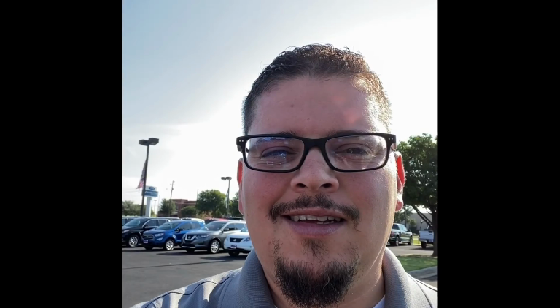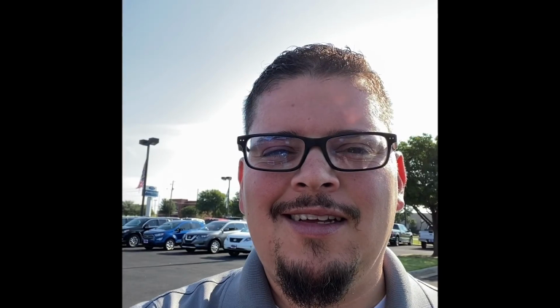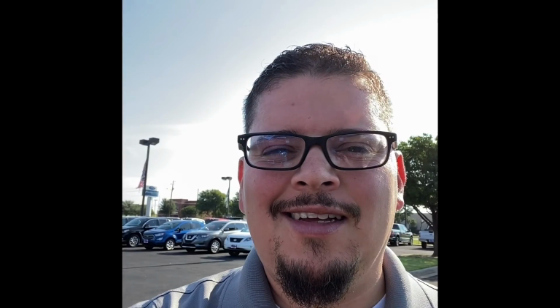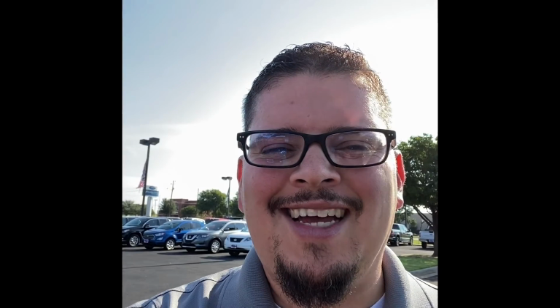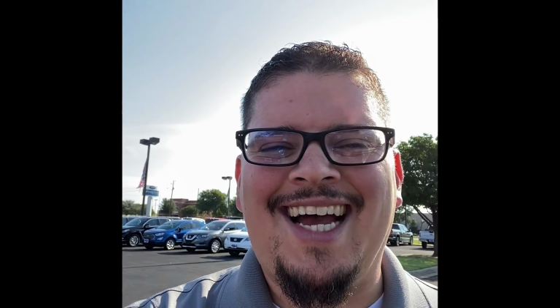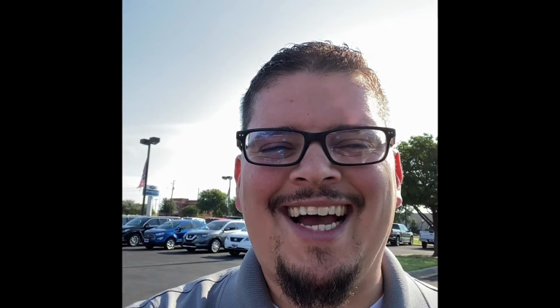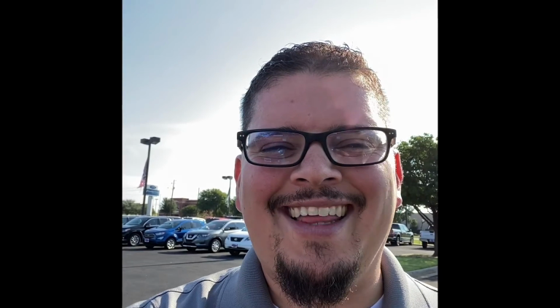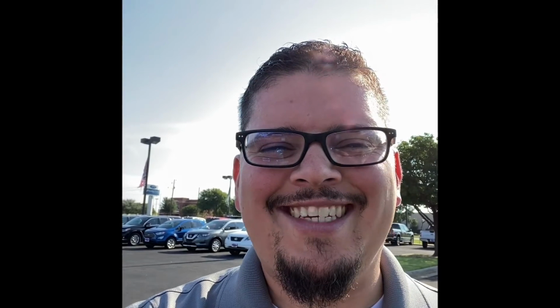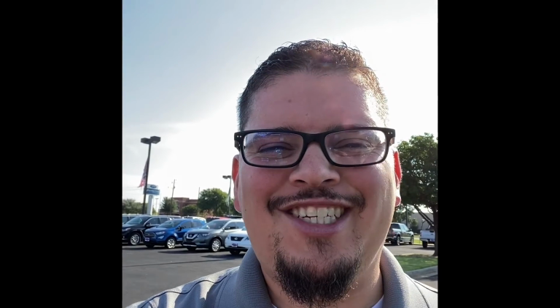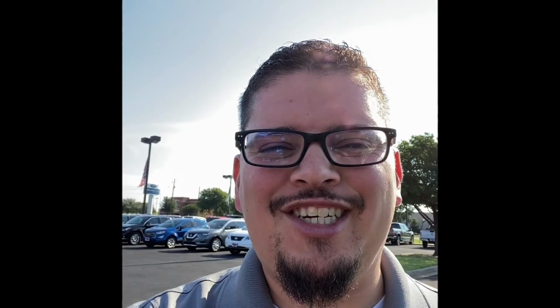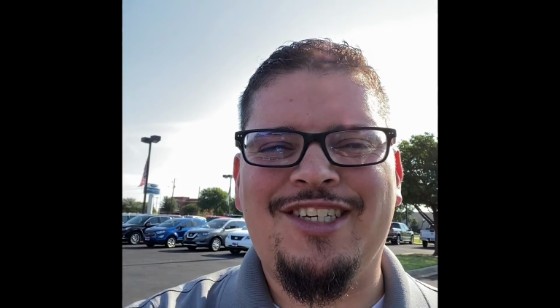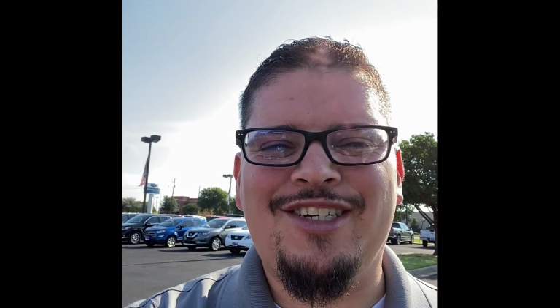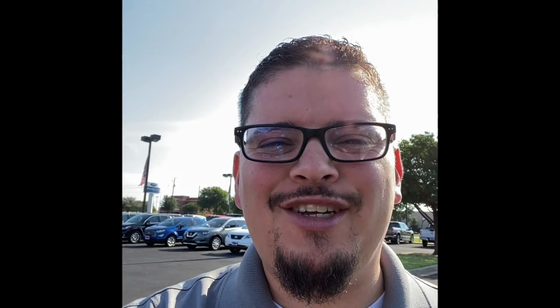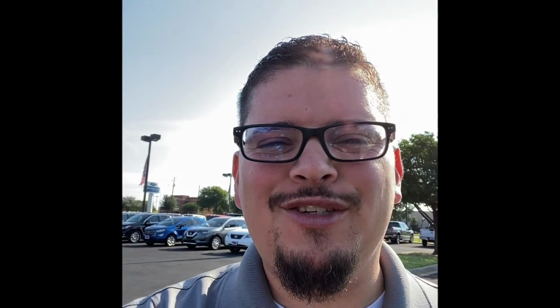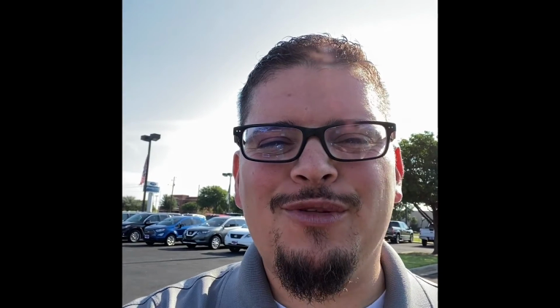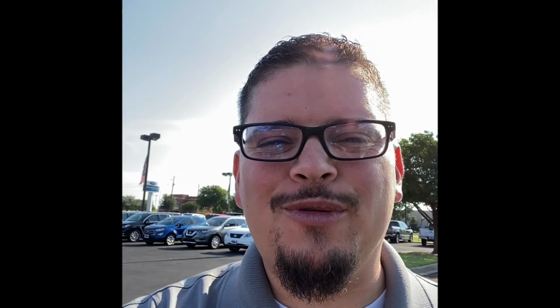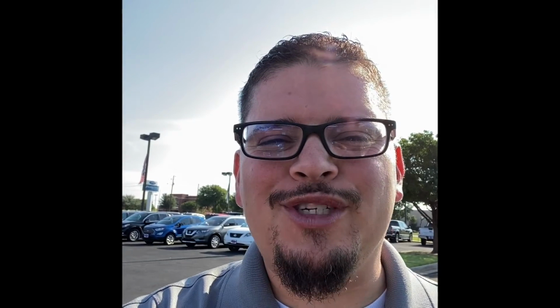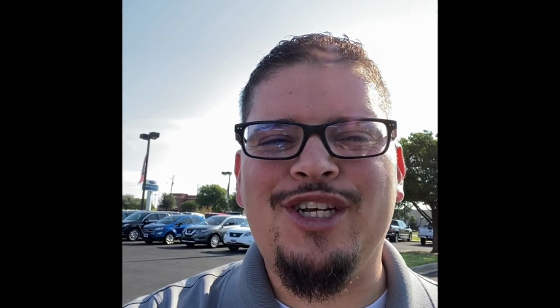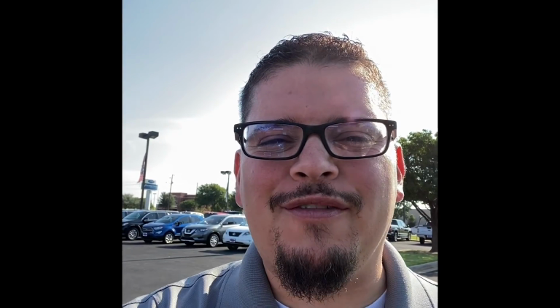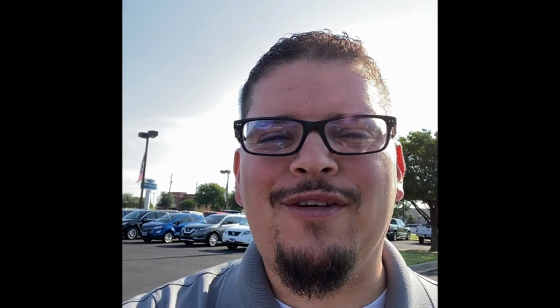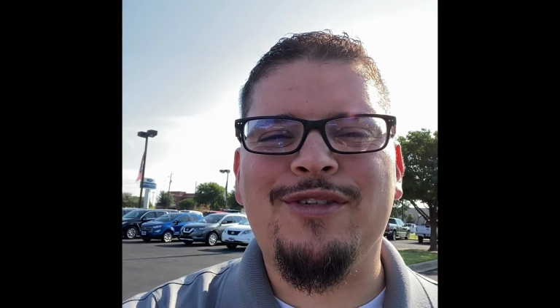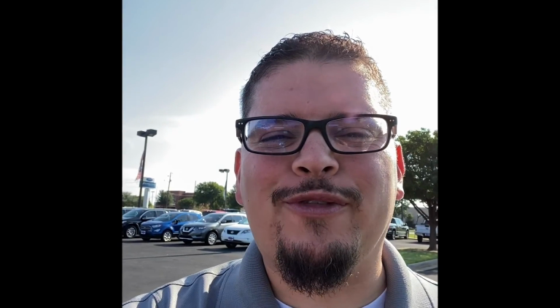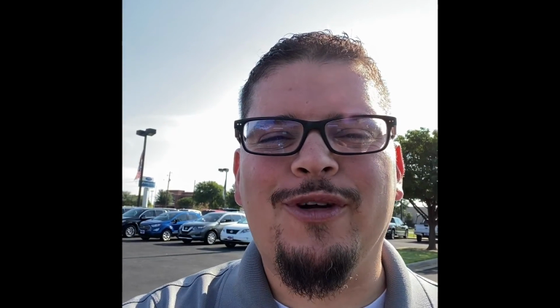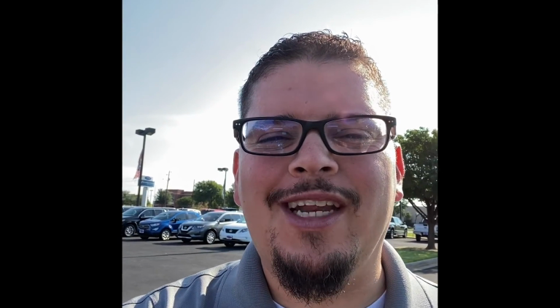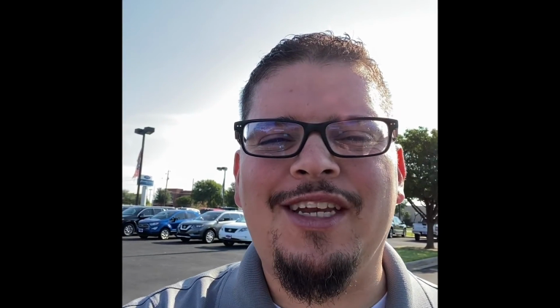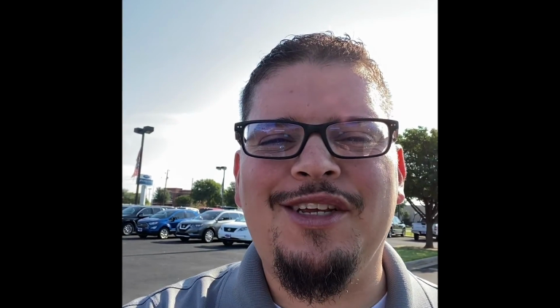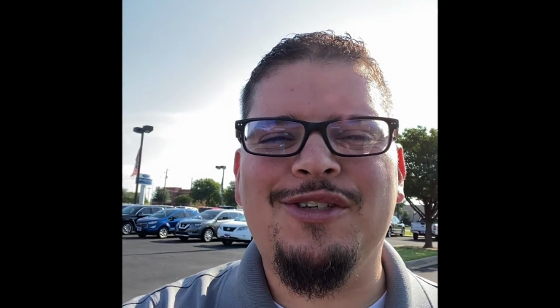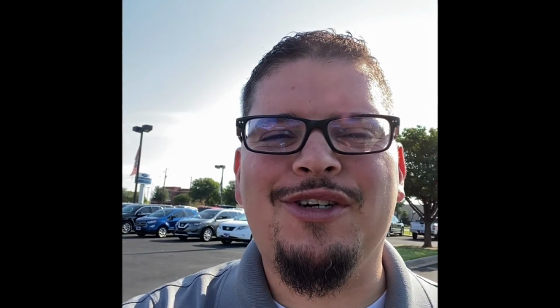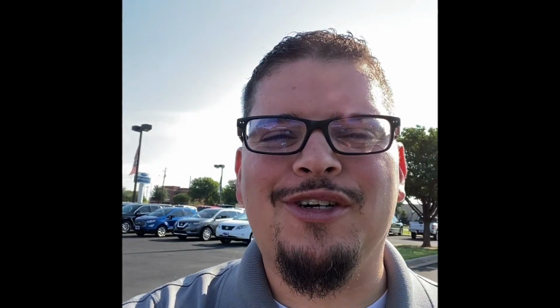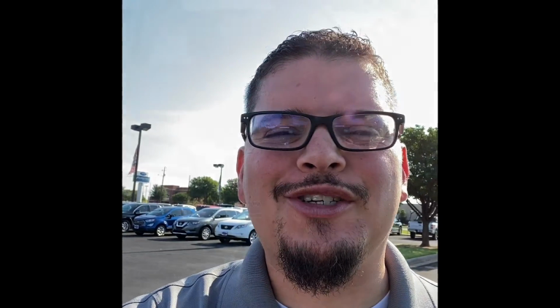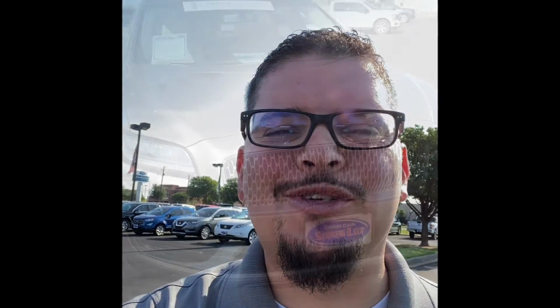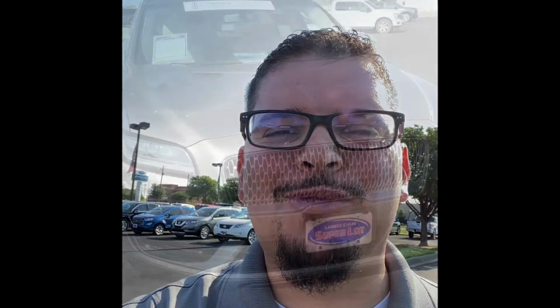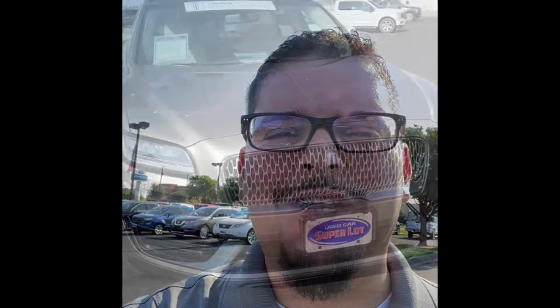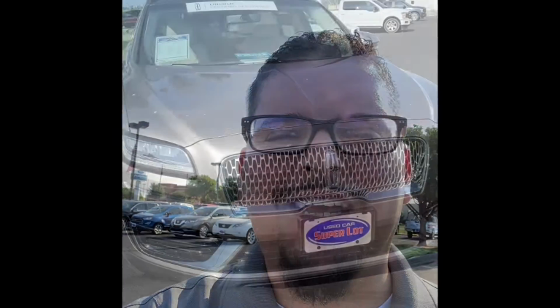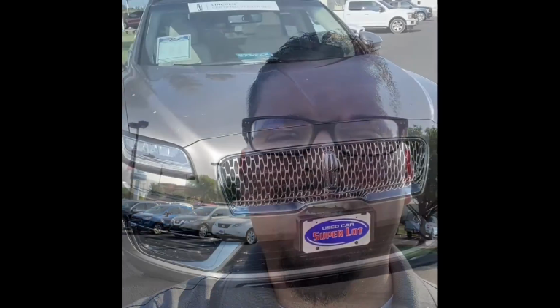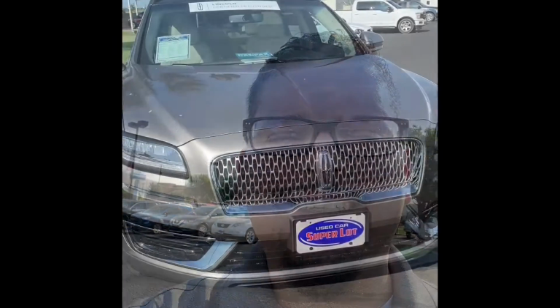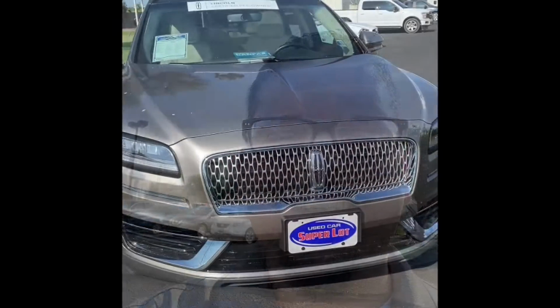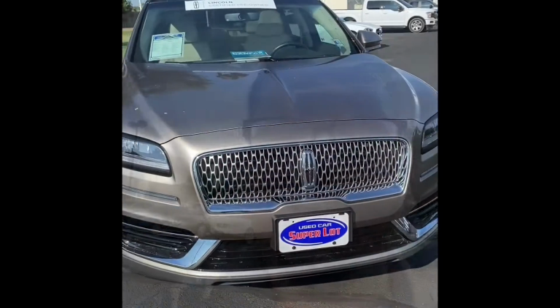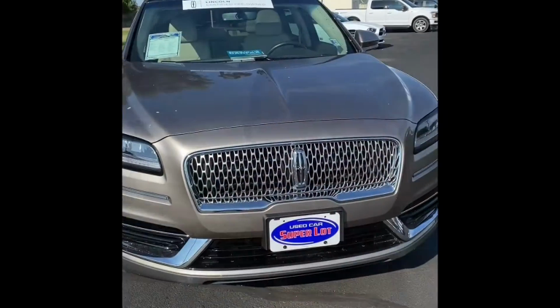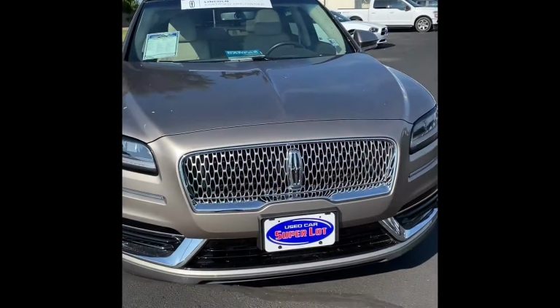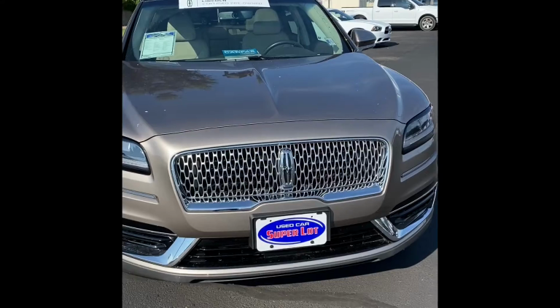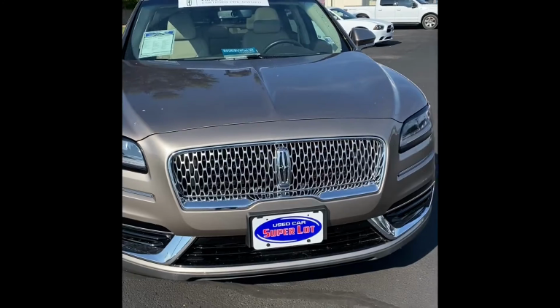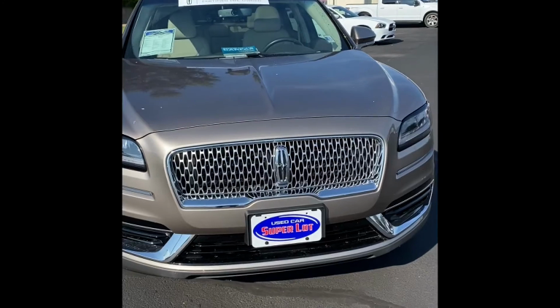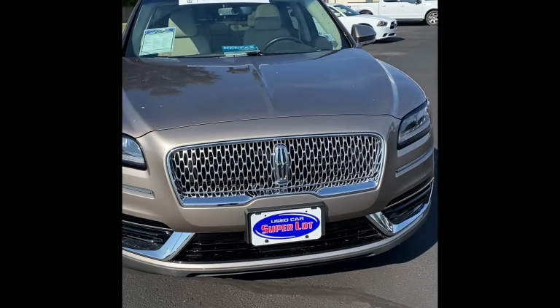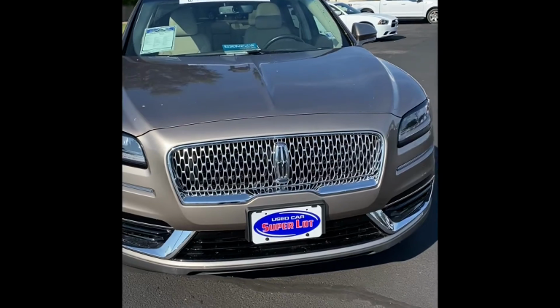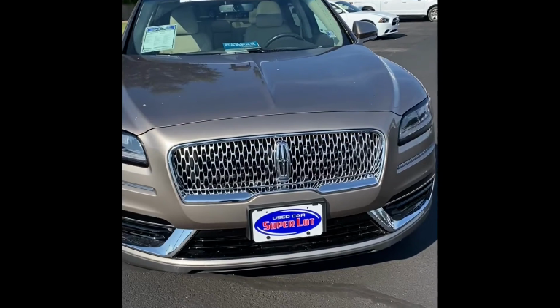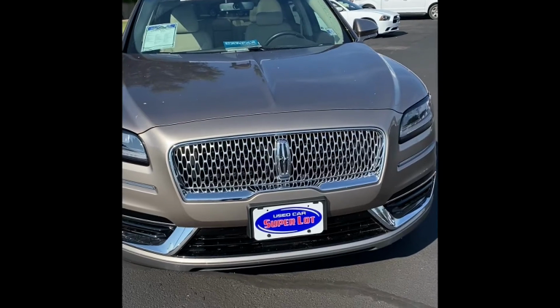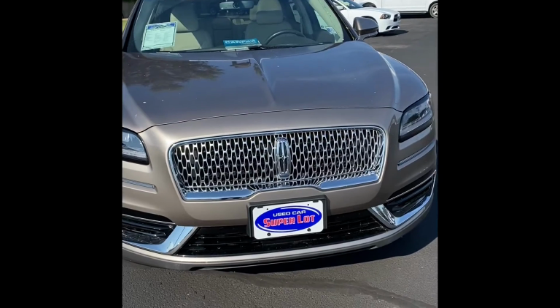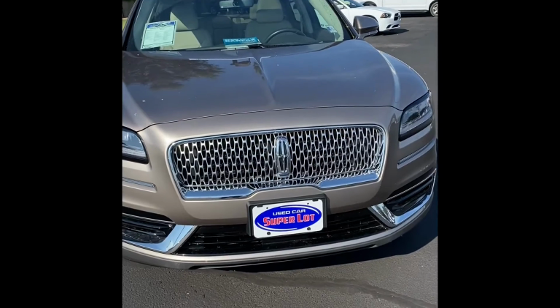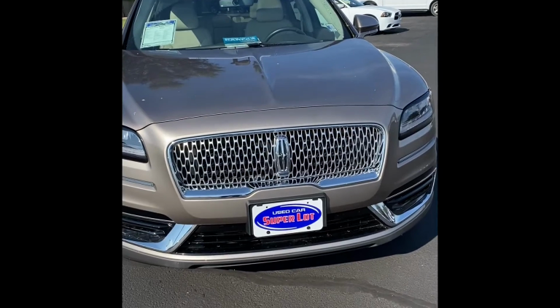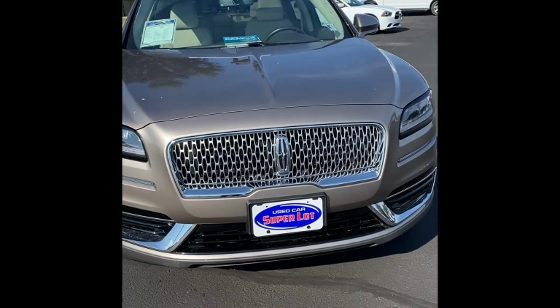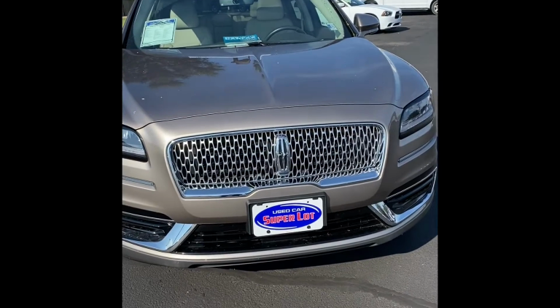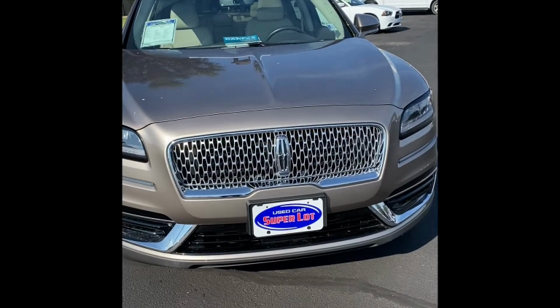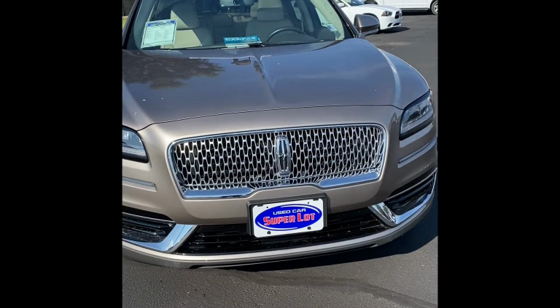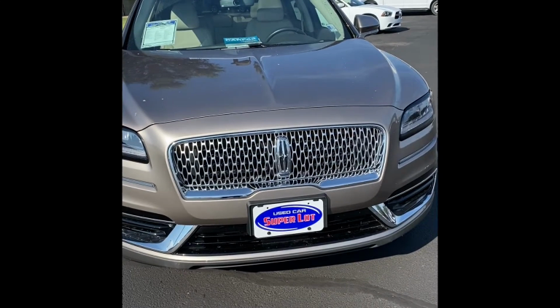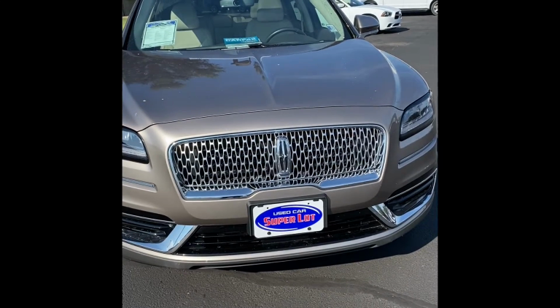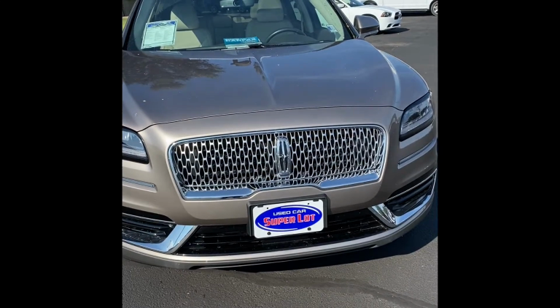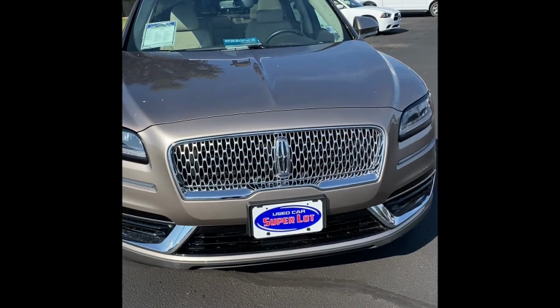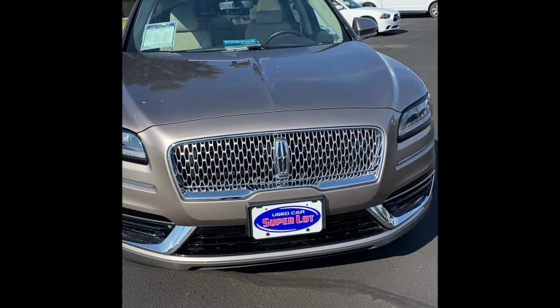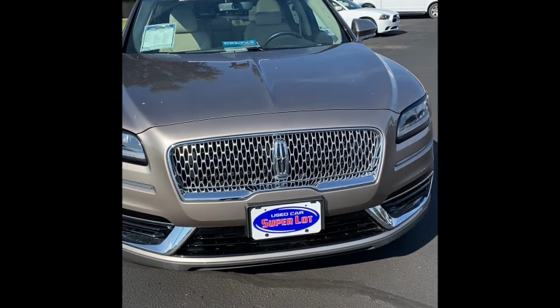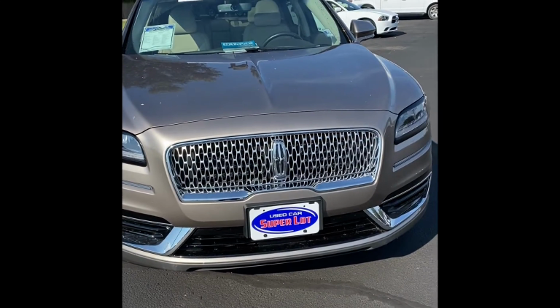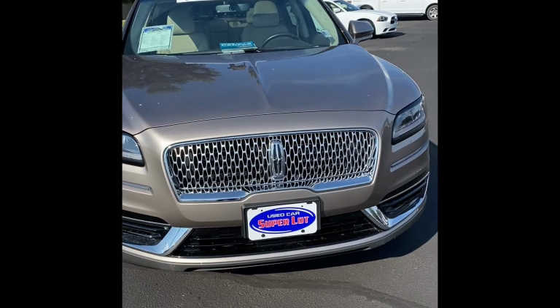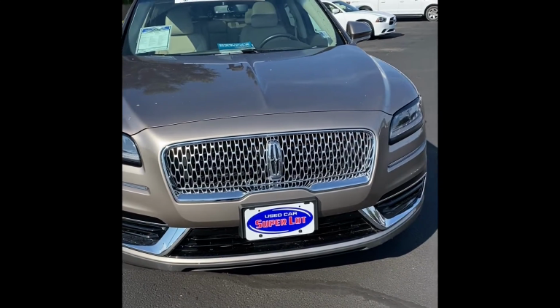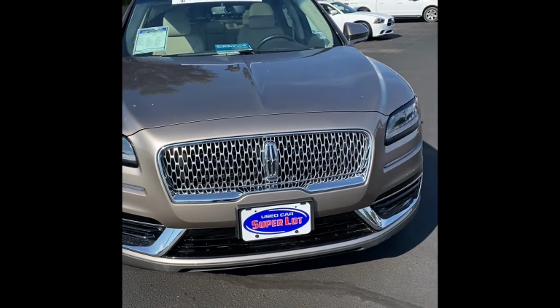Hi, this is Justin Hughes with Wichita Falls Ford Lincoln Used Car Superlot. Here's a look at the 2019 Lincoln Nautilus.